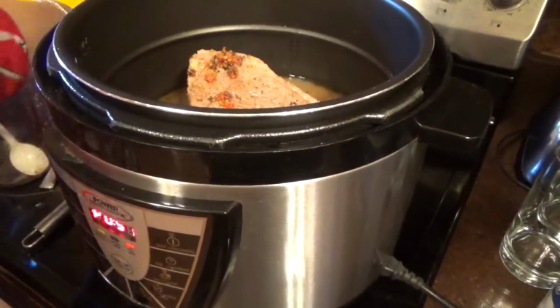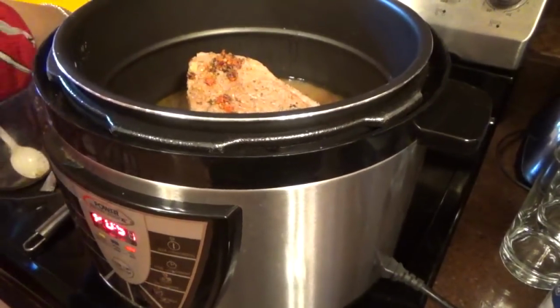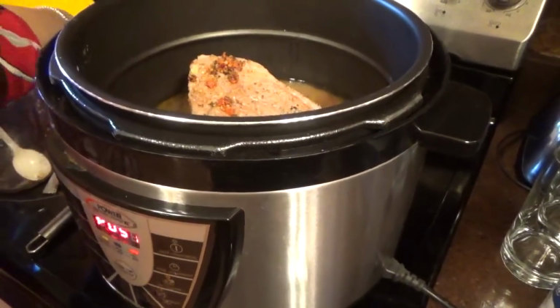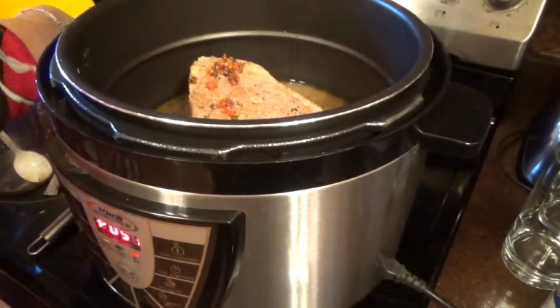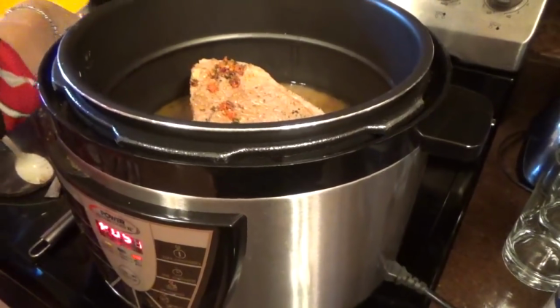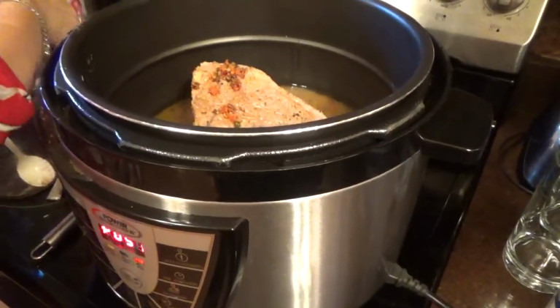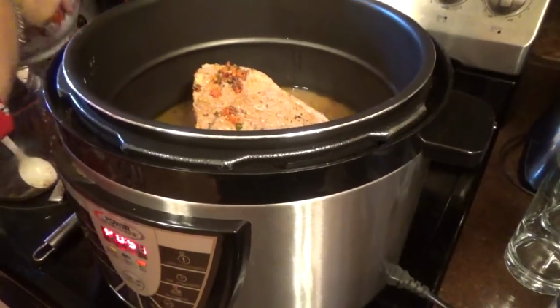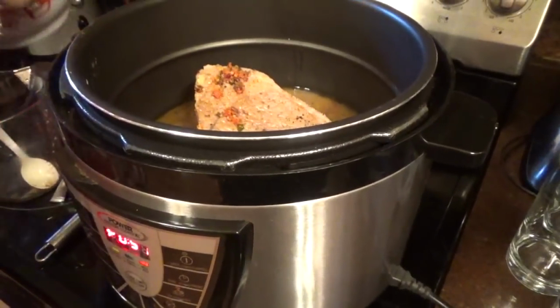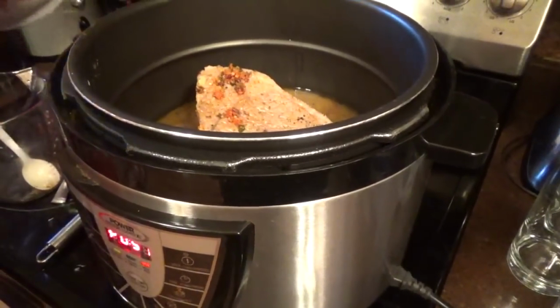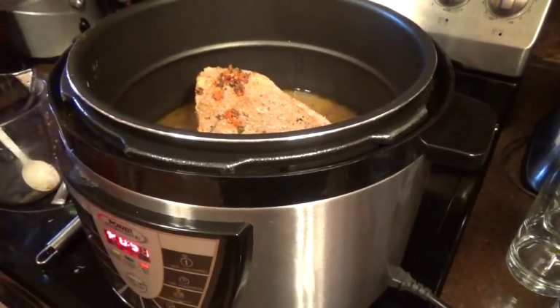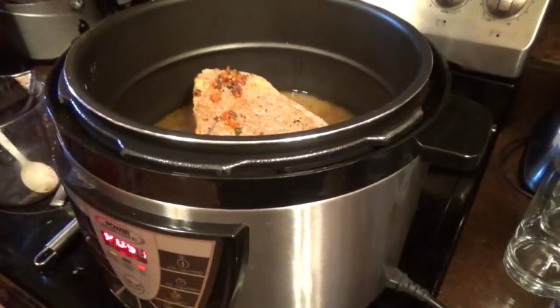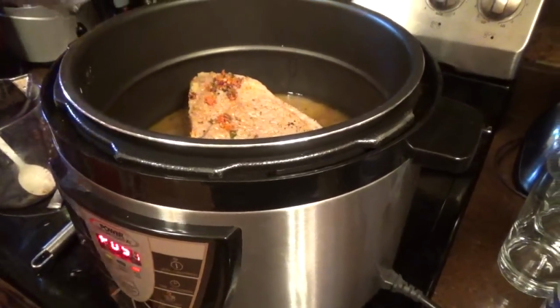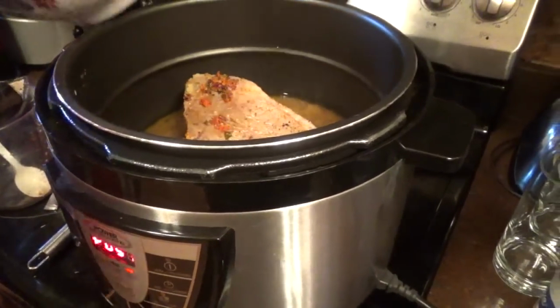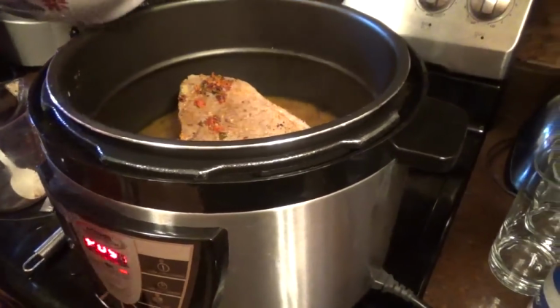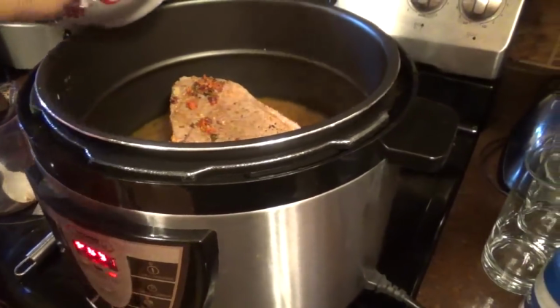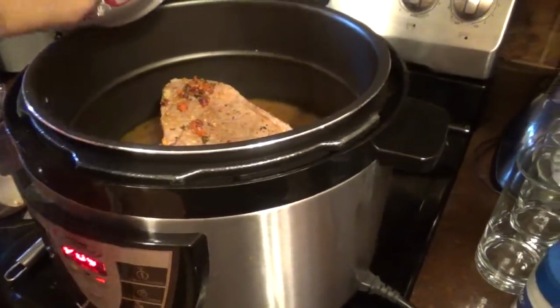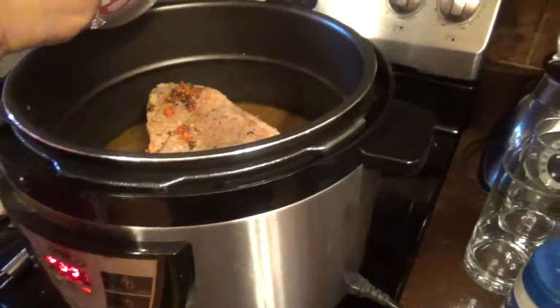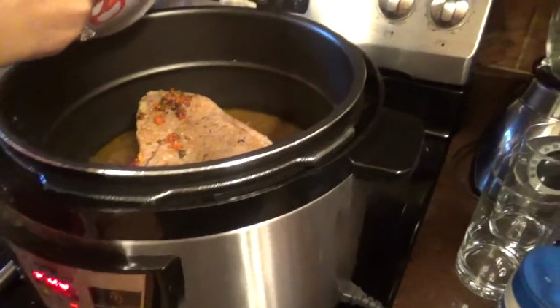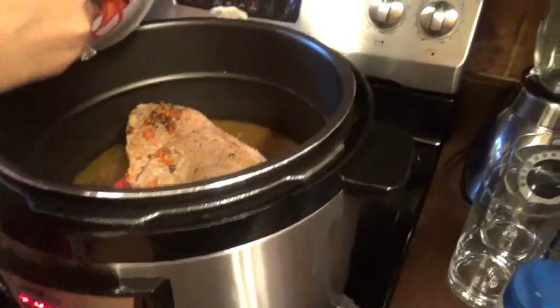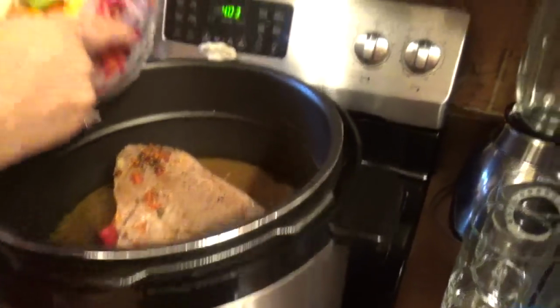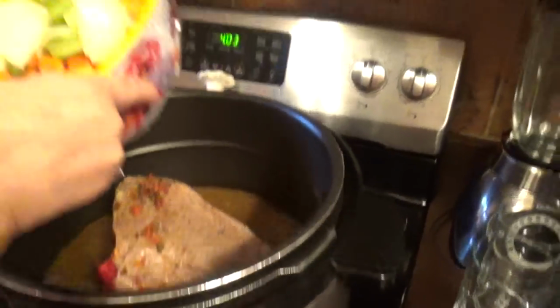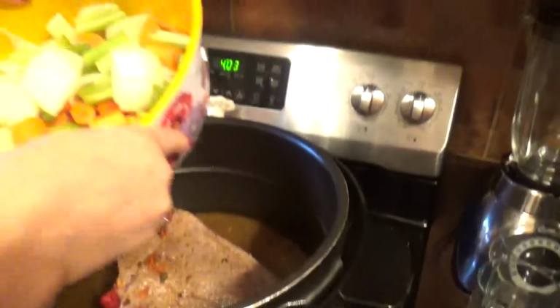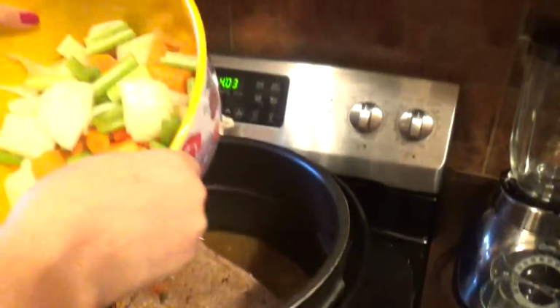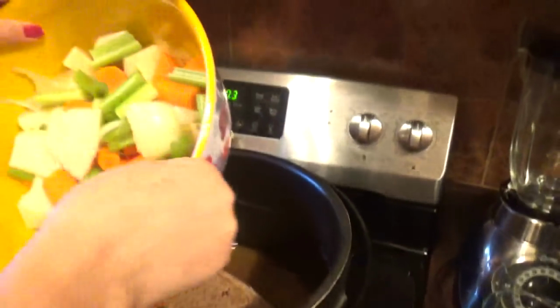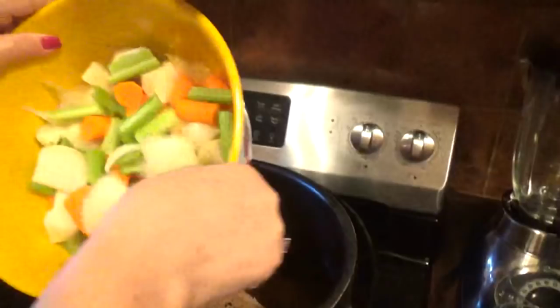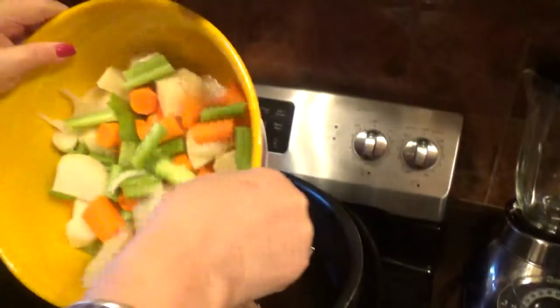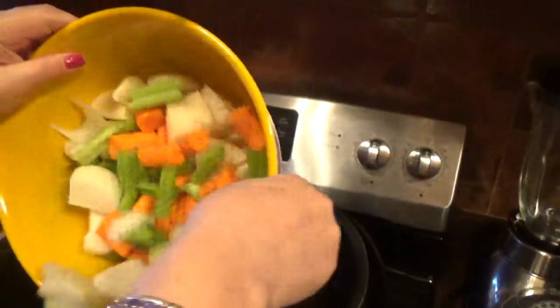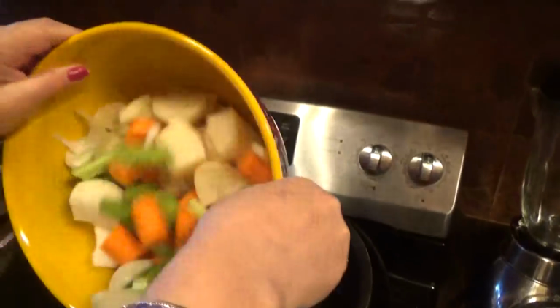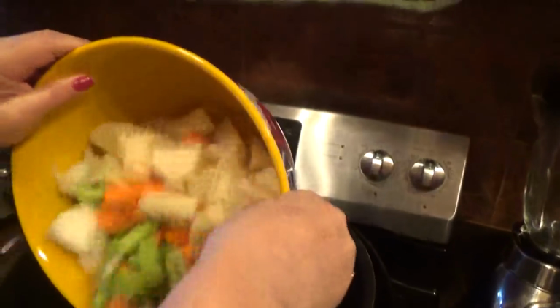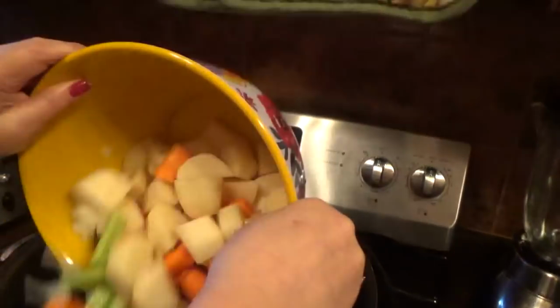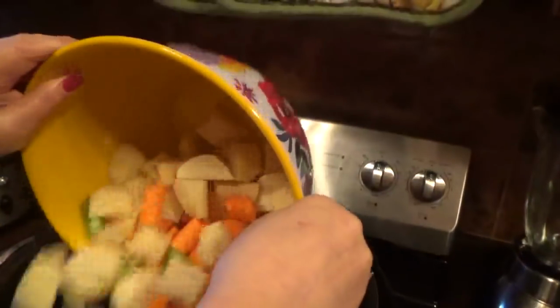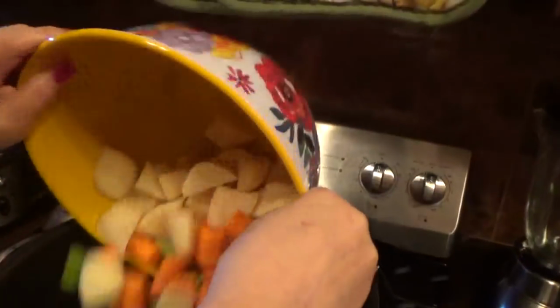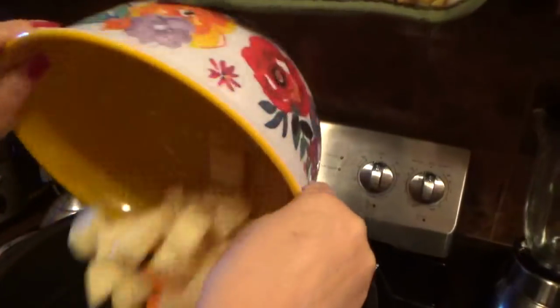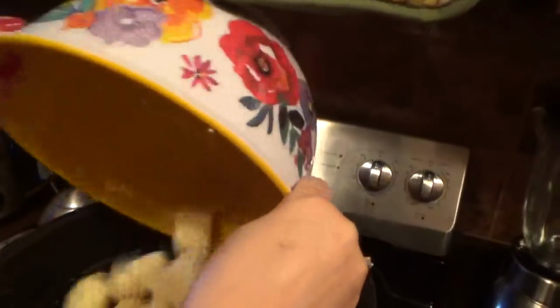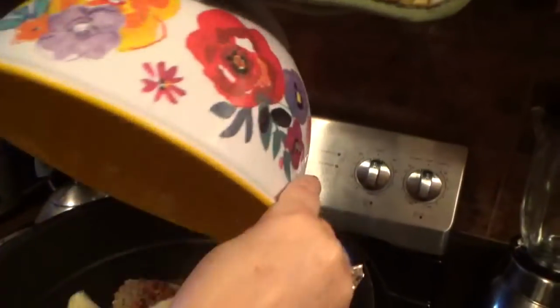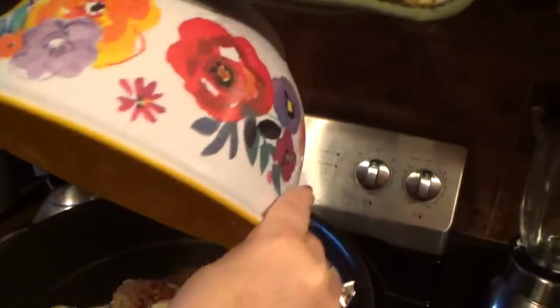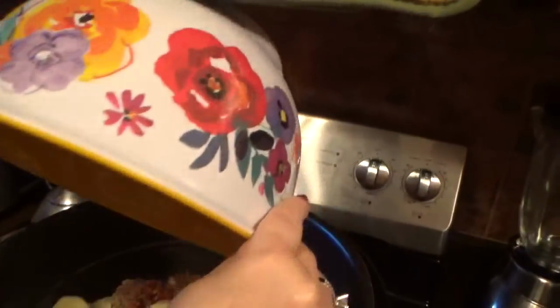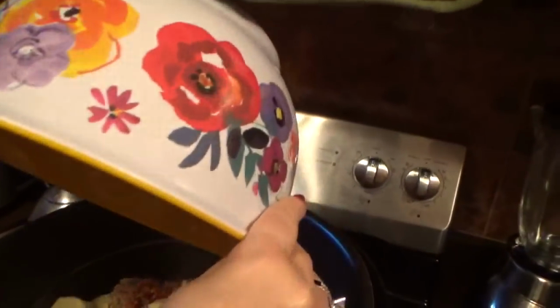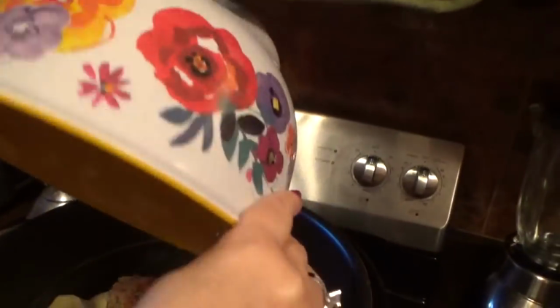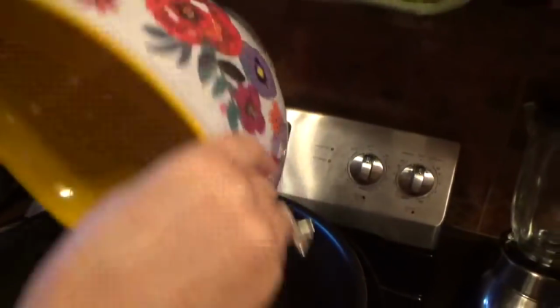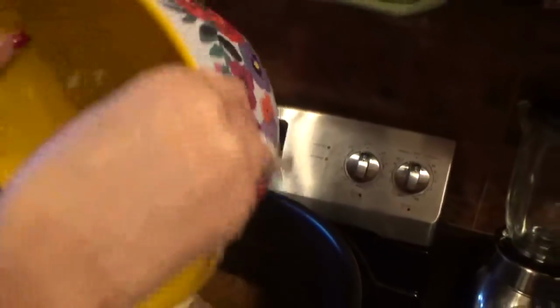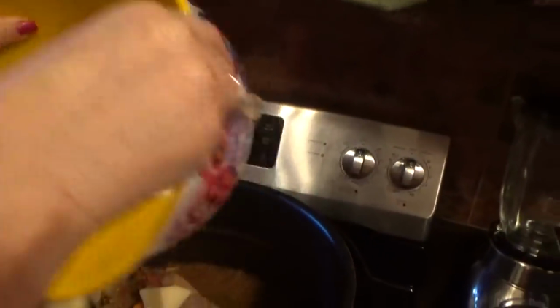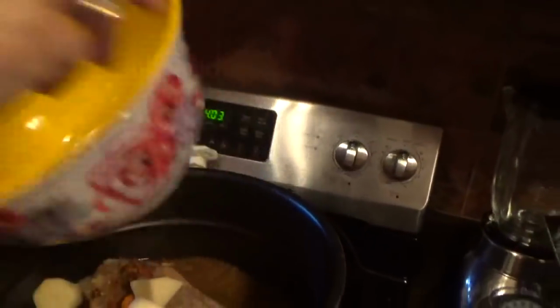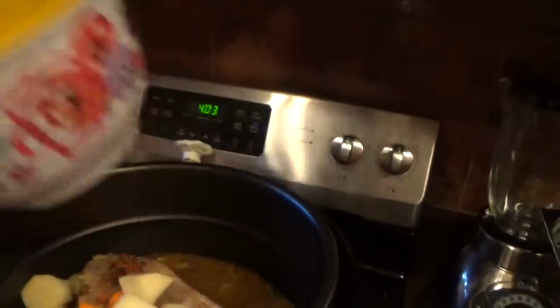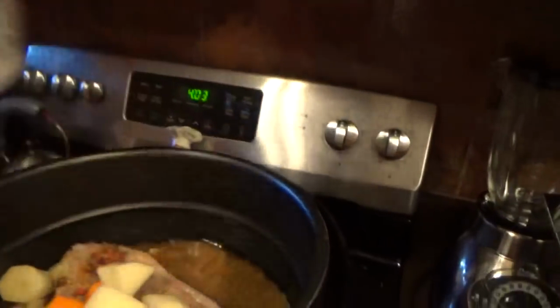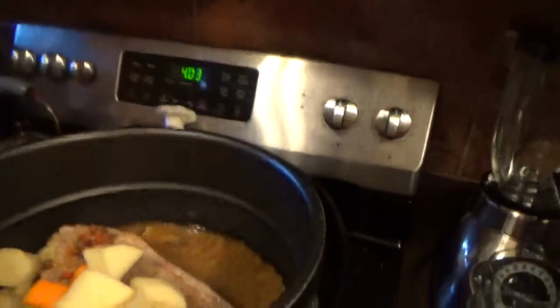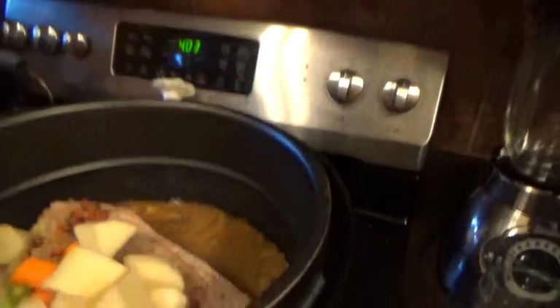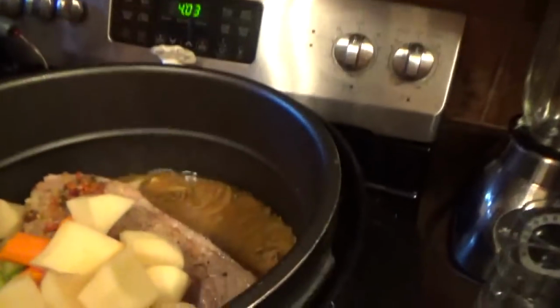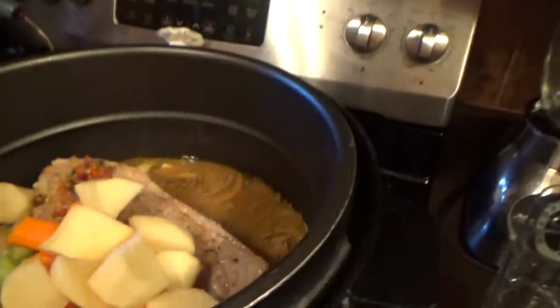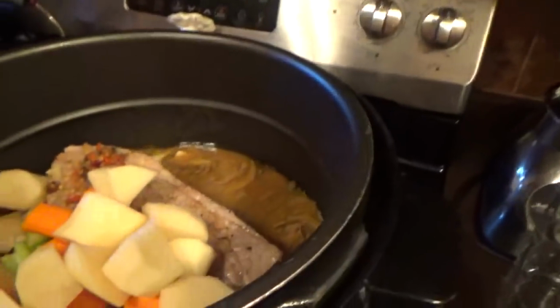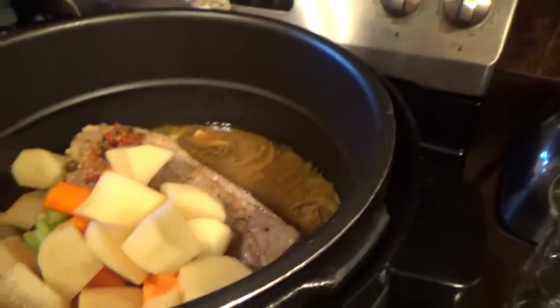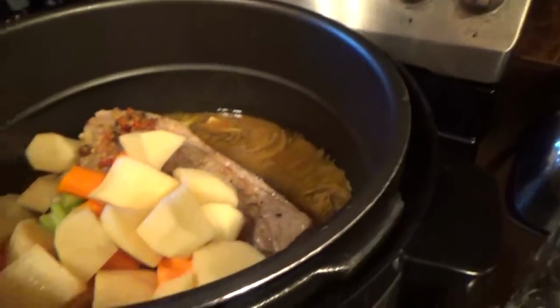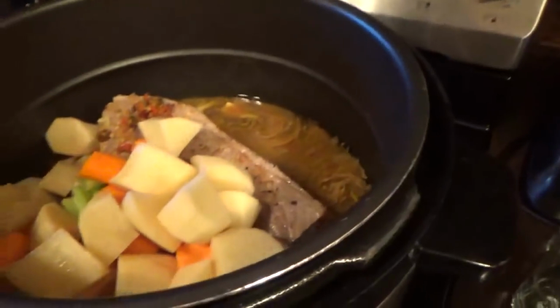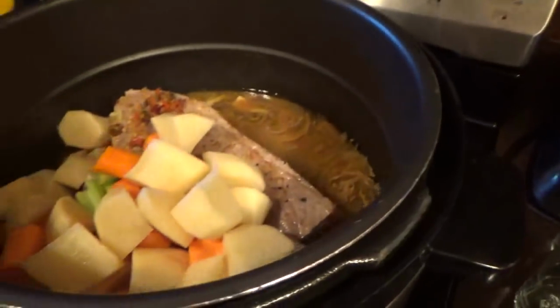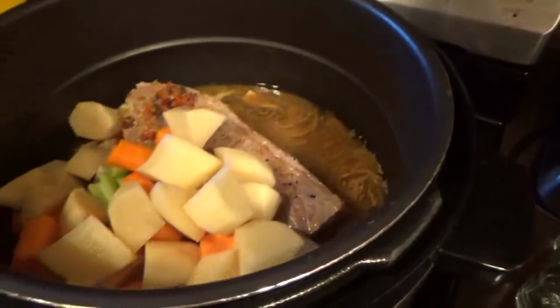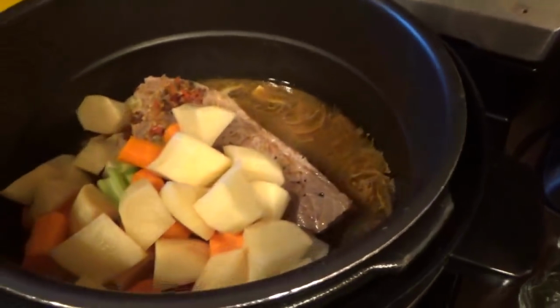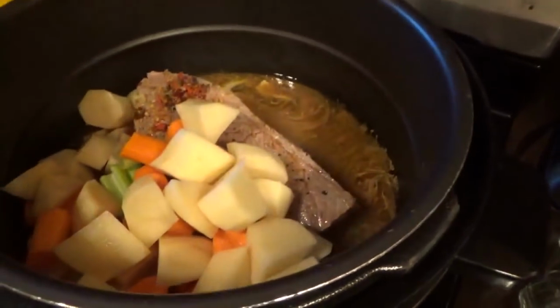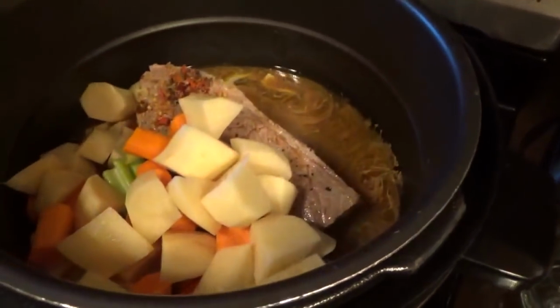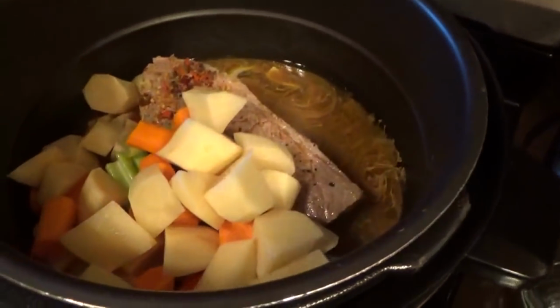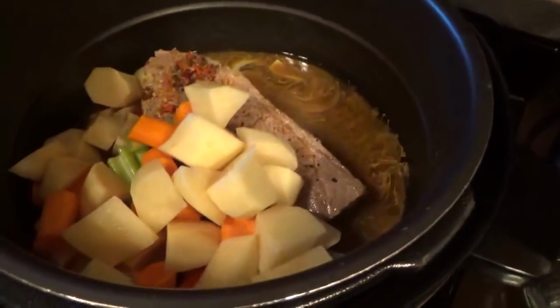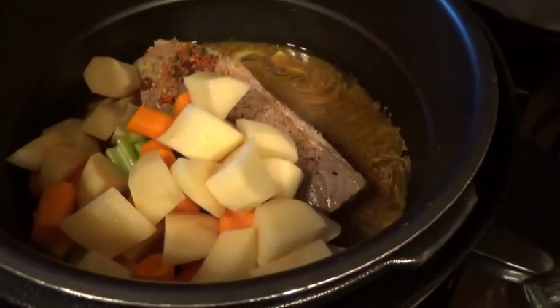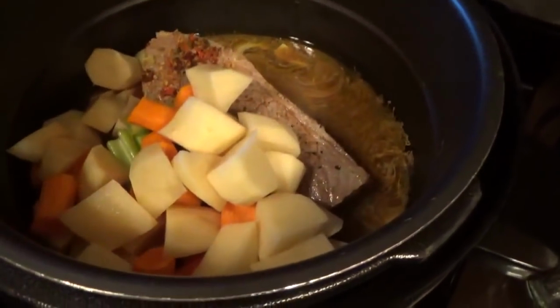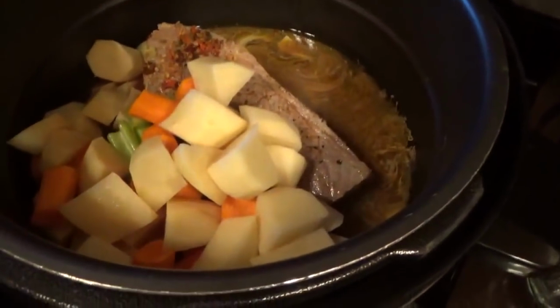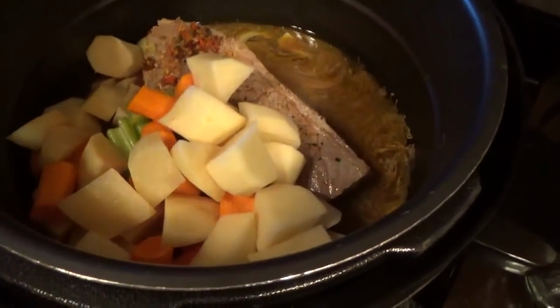Now we're going to take all the vegetables — carrots, potatoes, onions, and celery — and put that in there. I'll give you all the instructions at the bottom of the video.